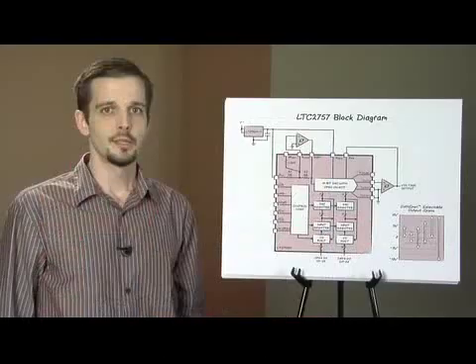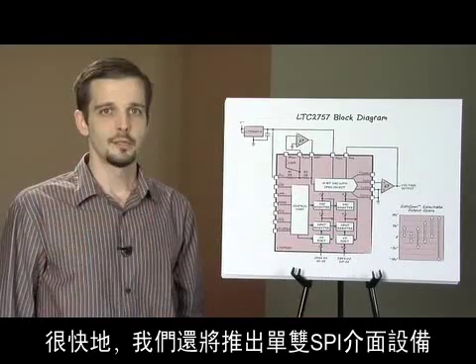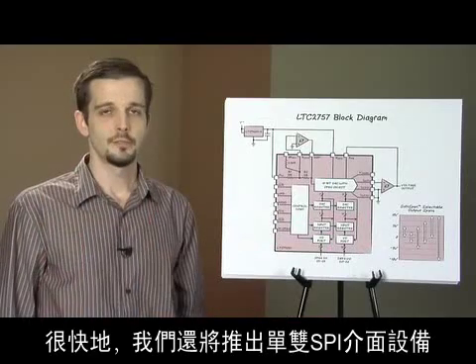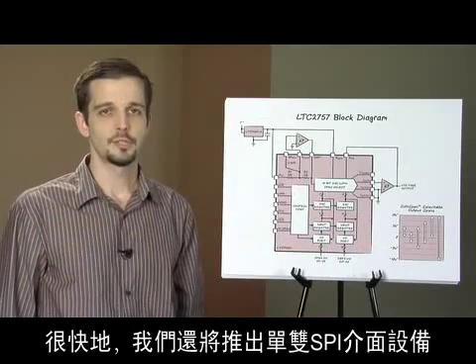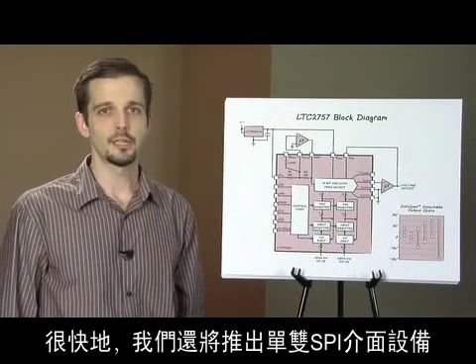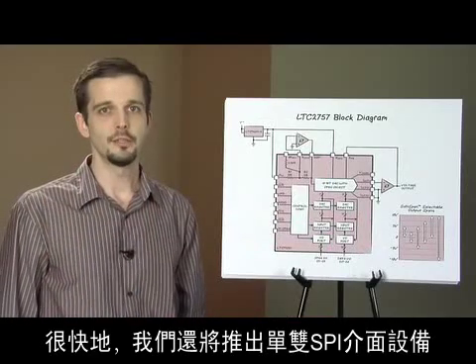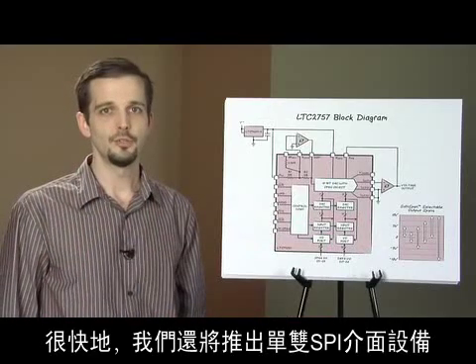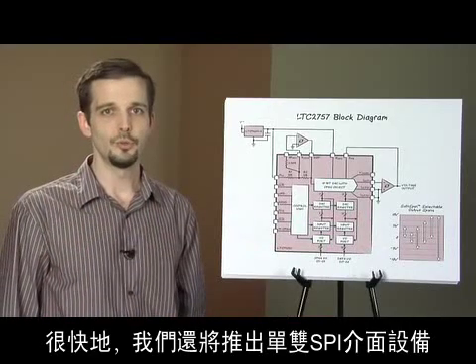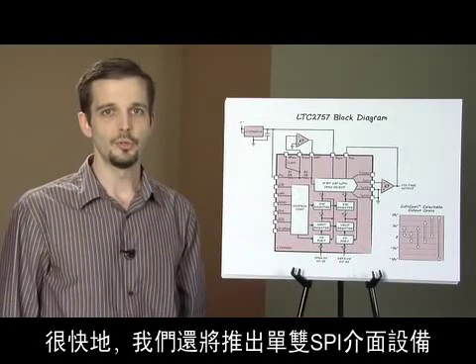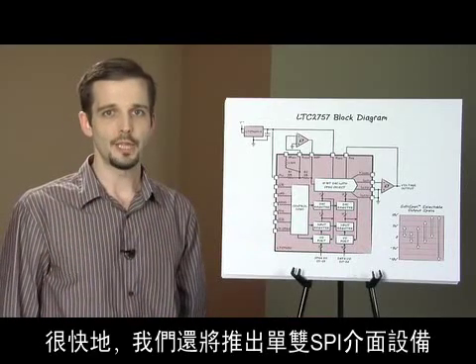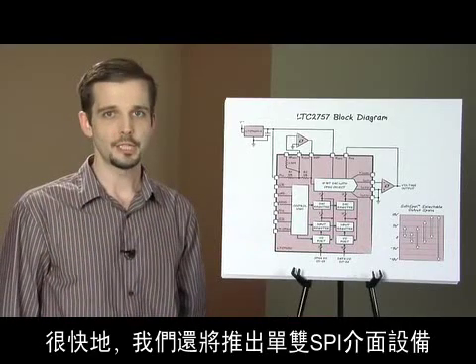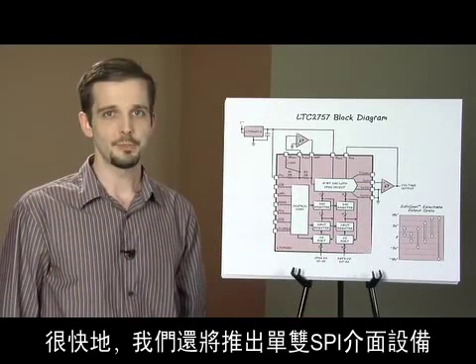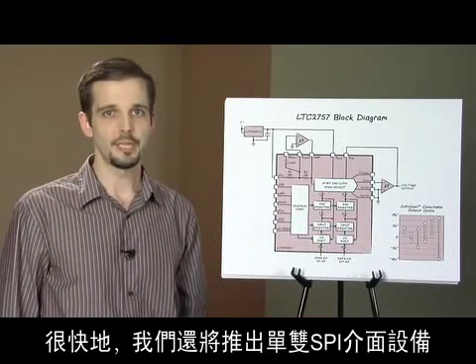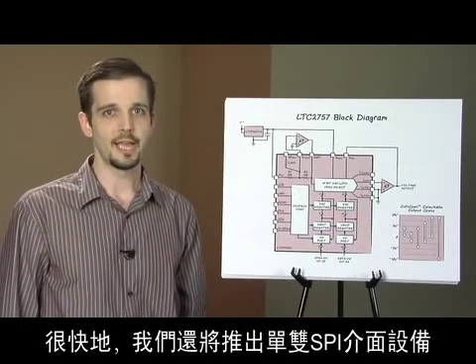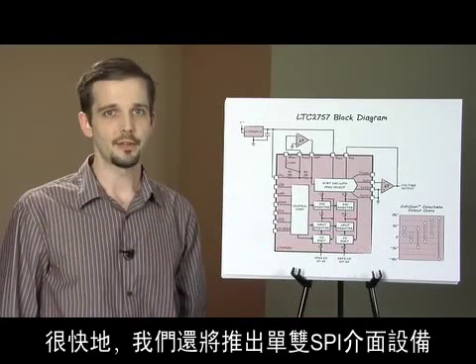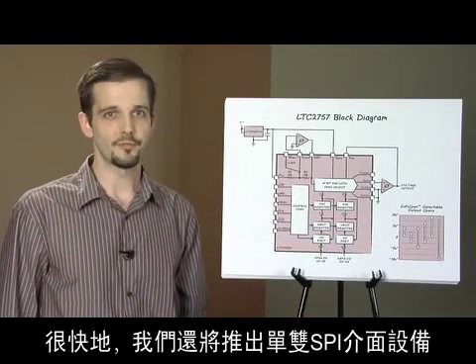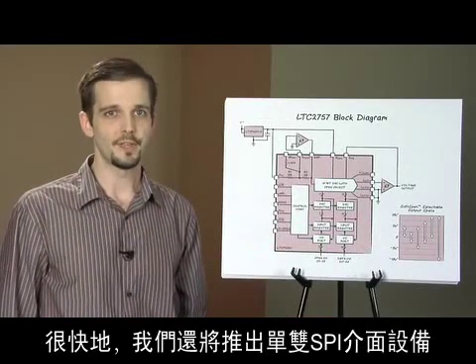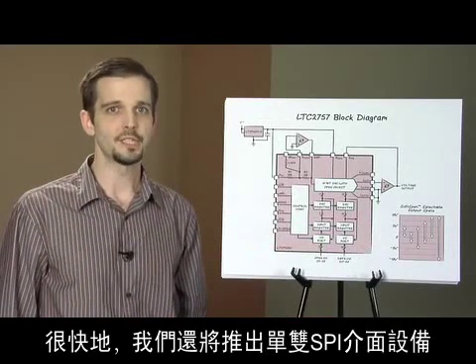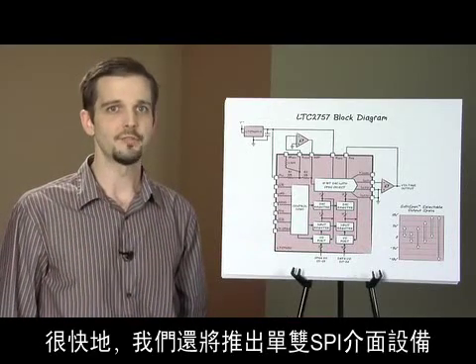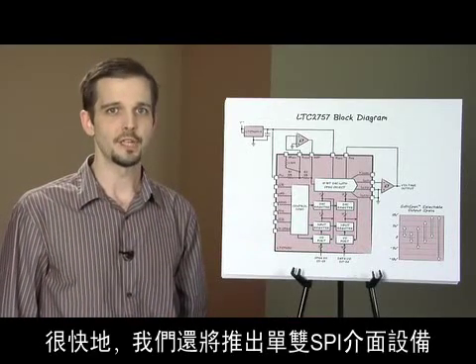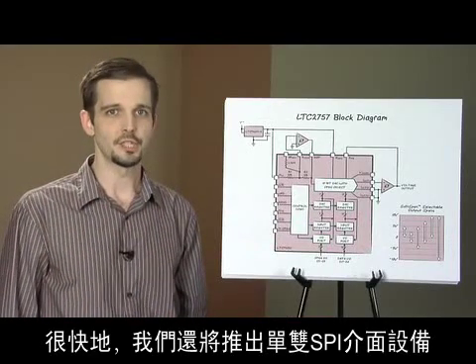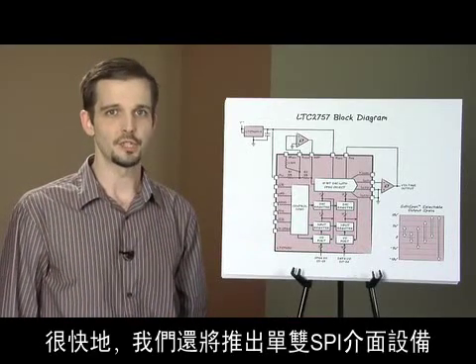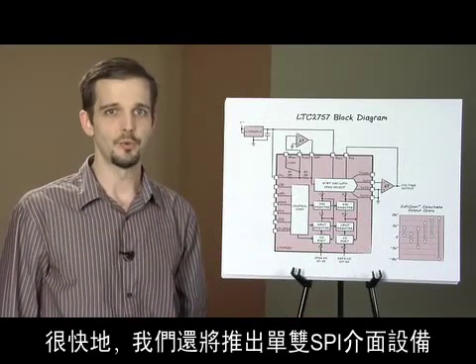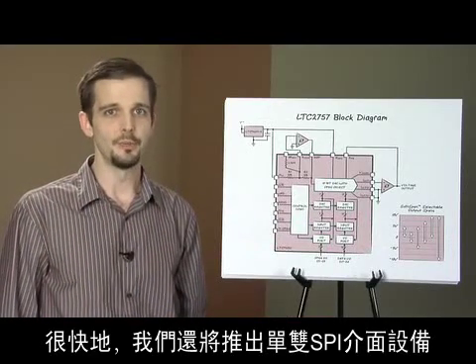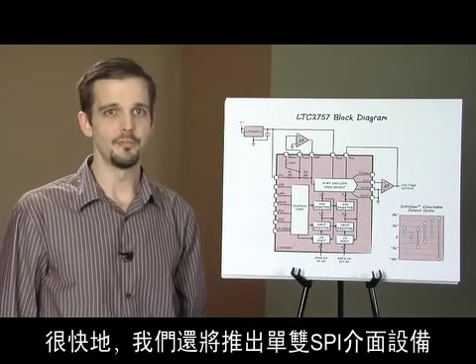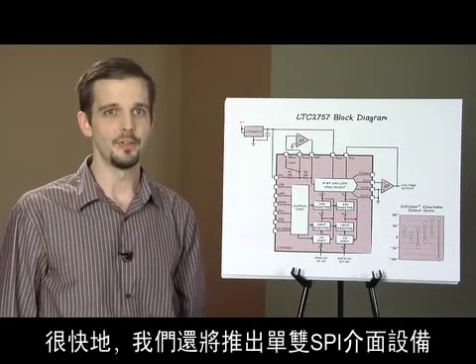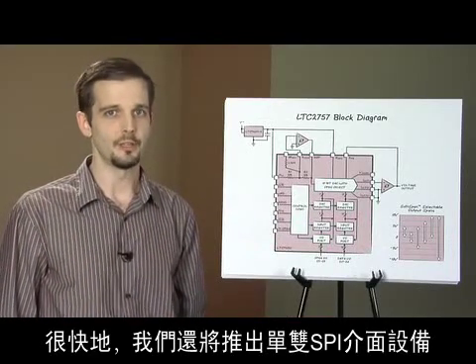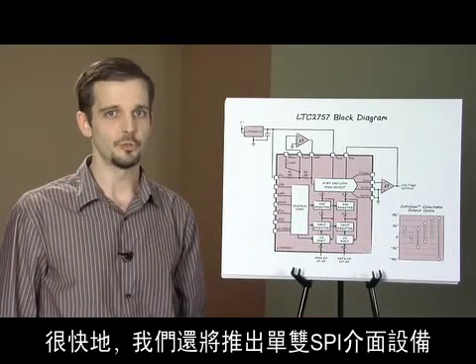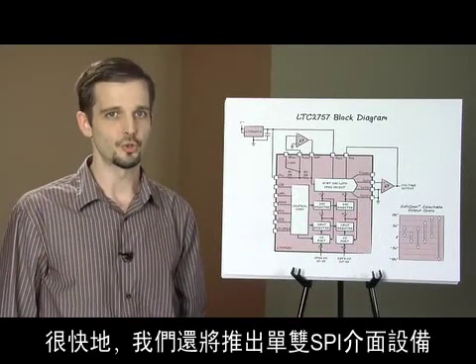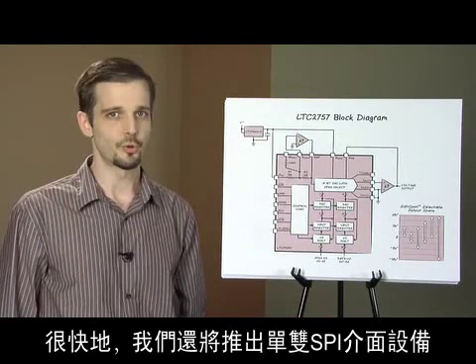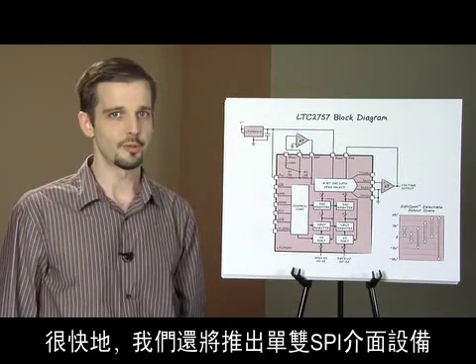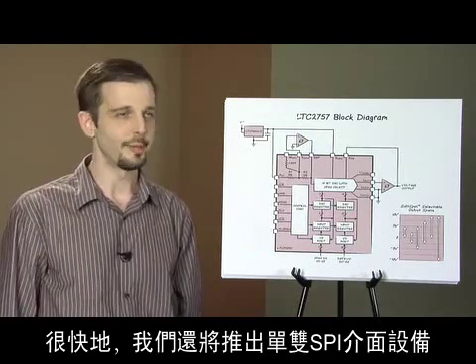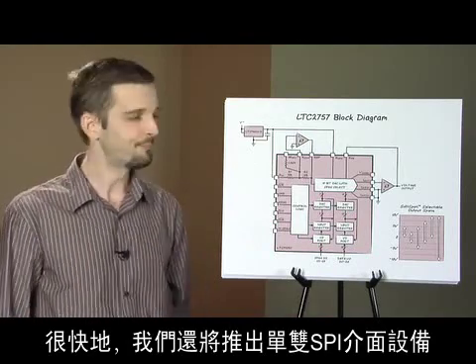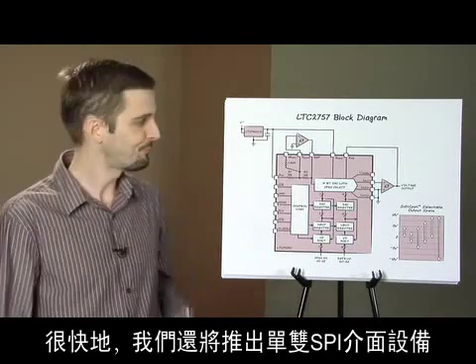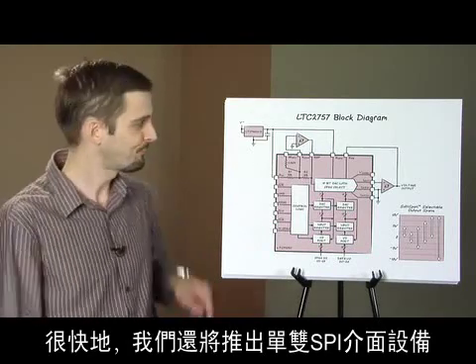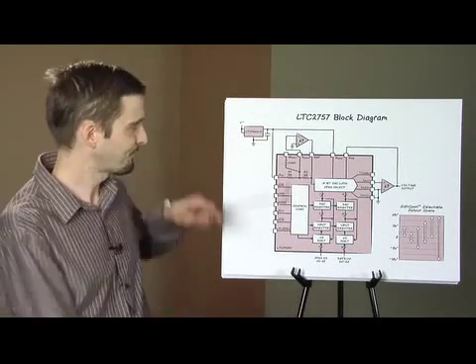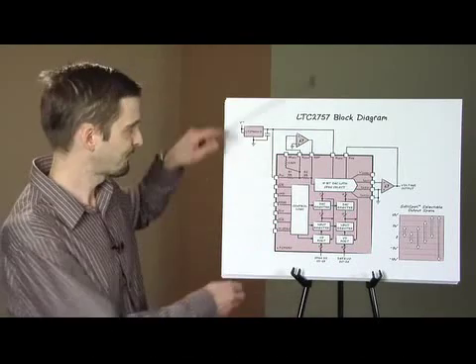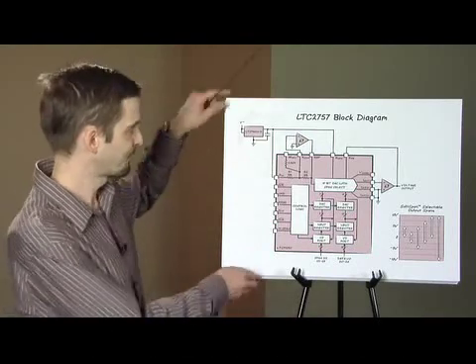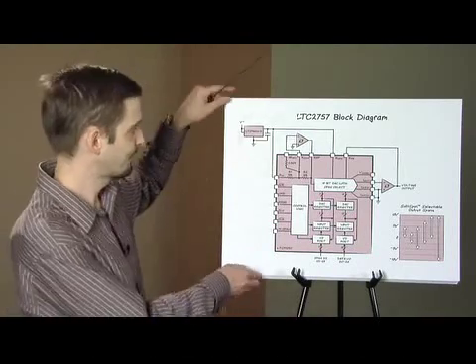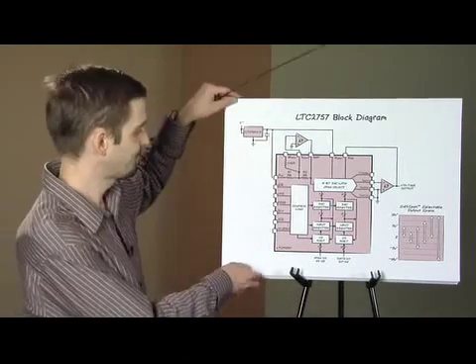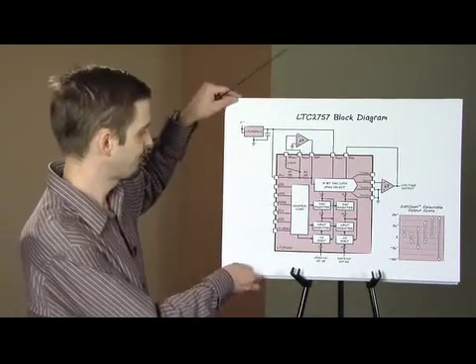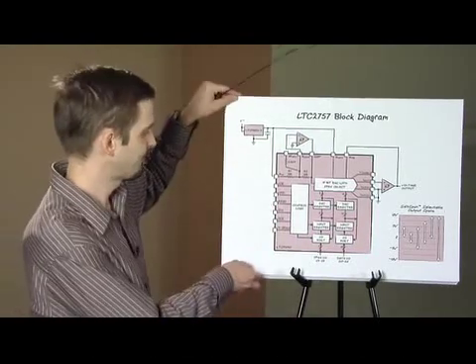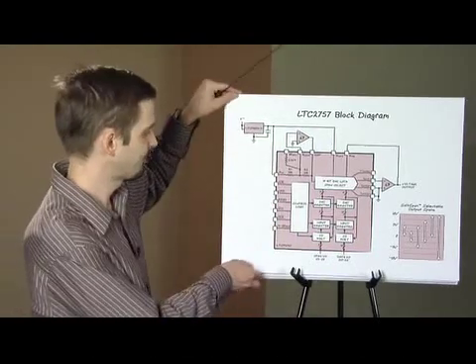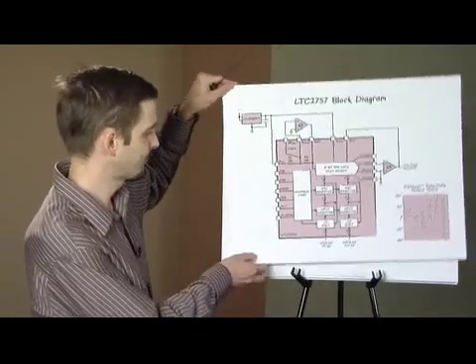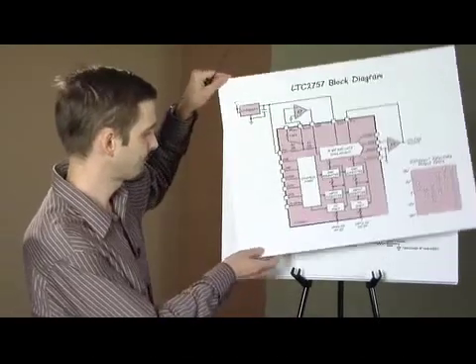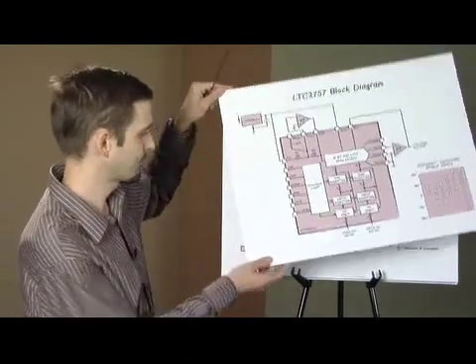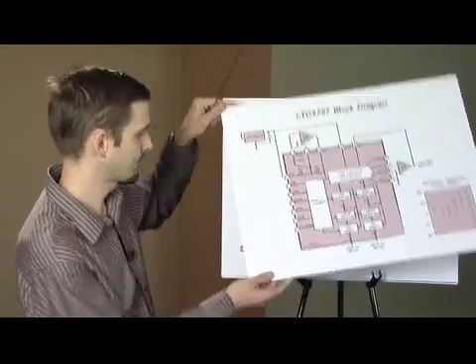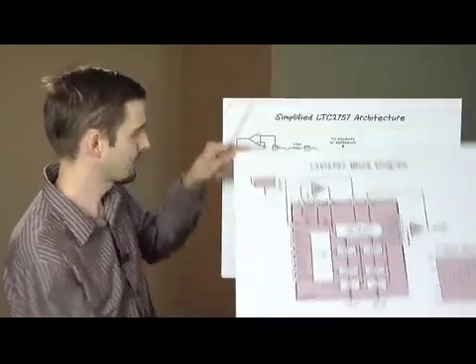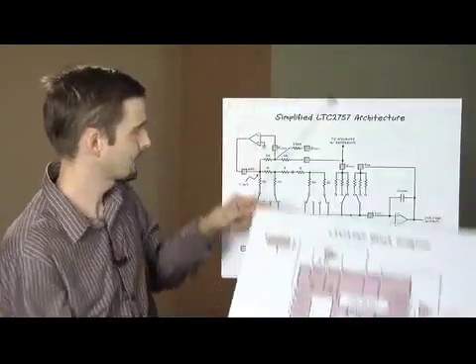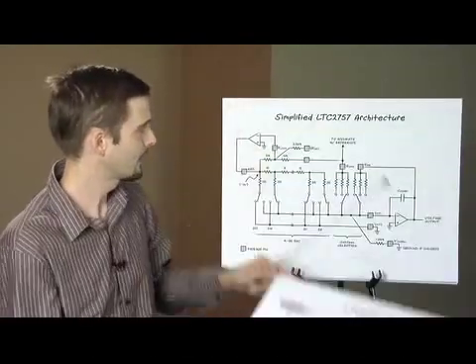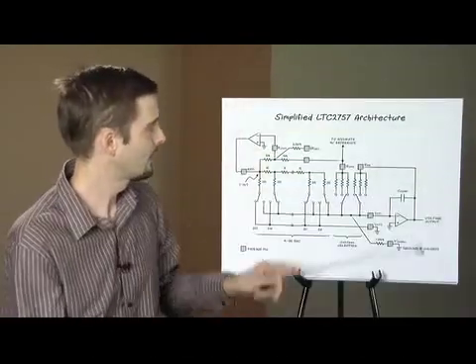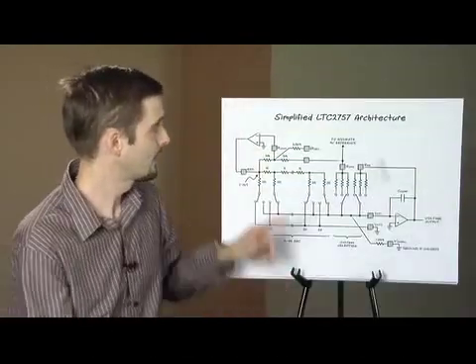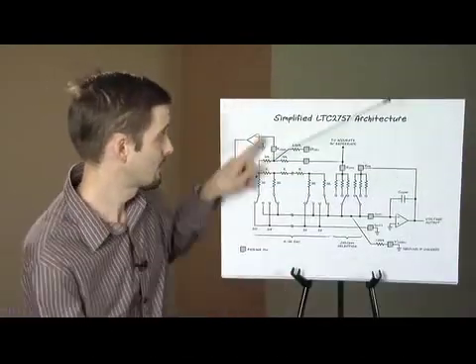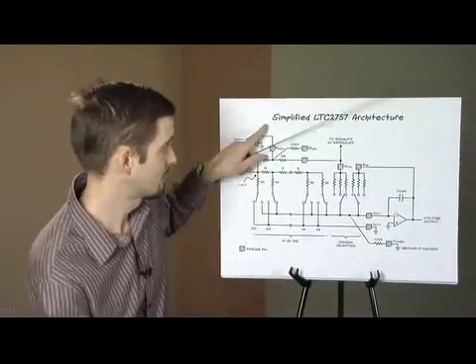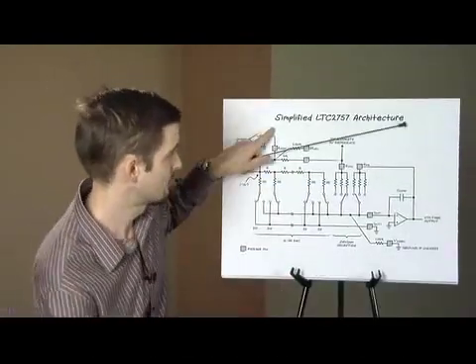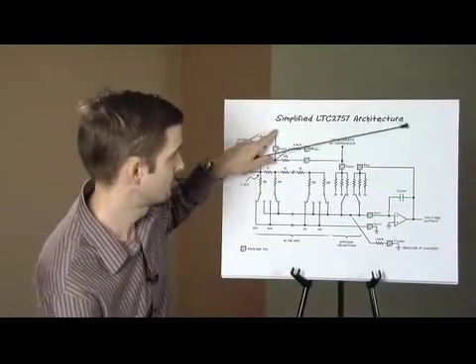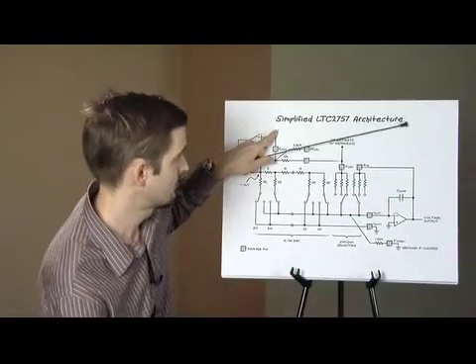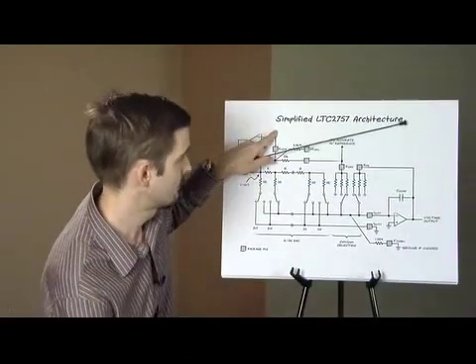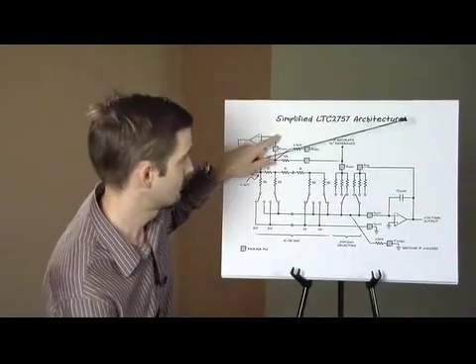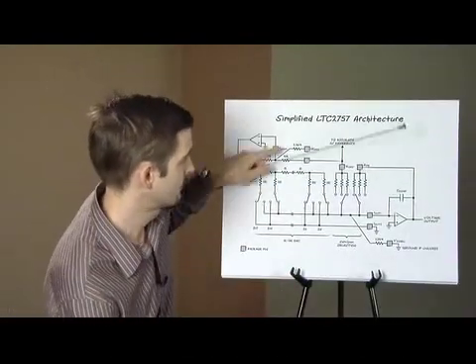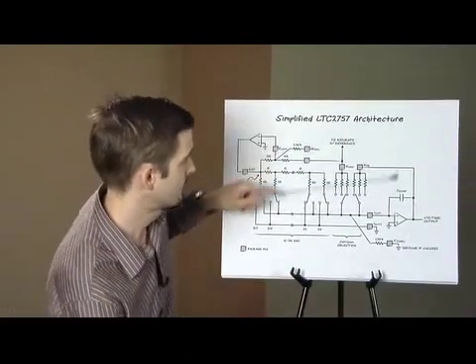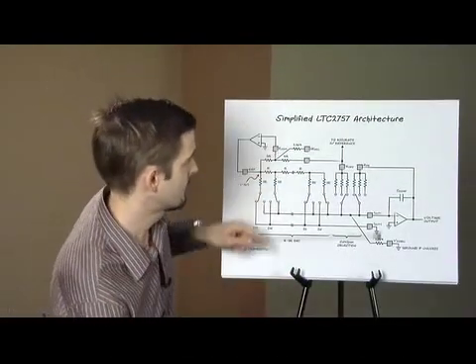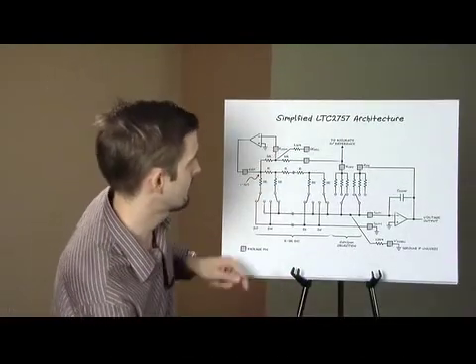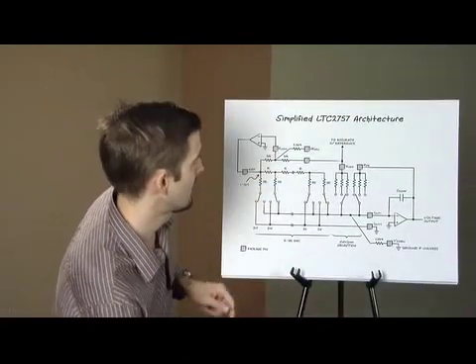Single and dual SPI interface devices will be available shortly.